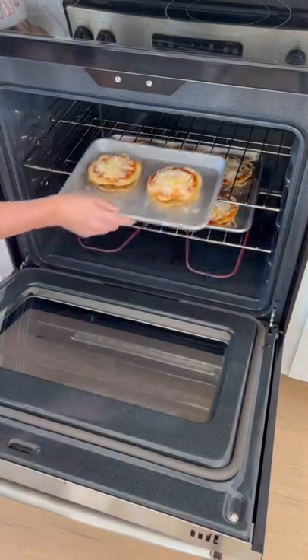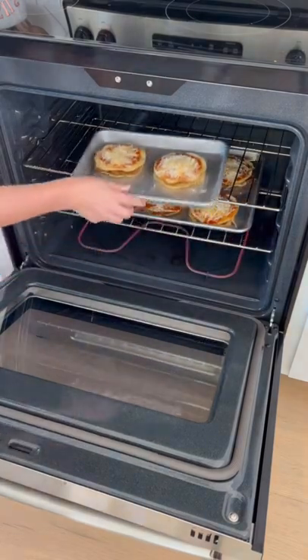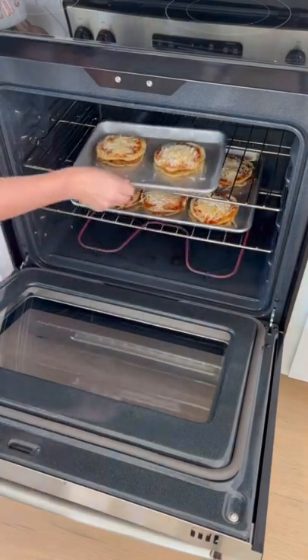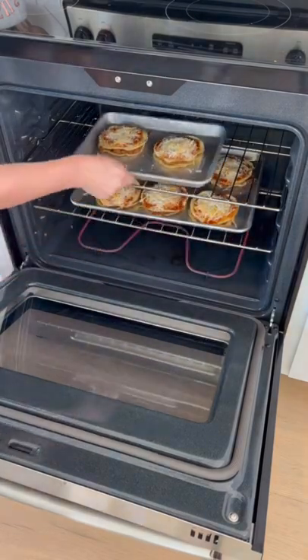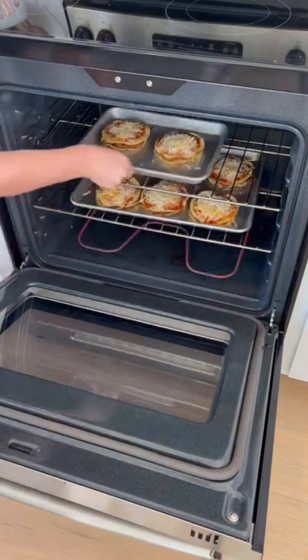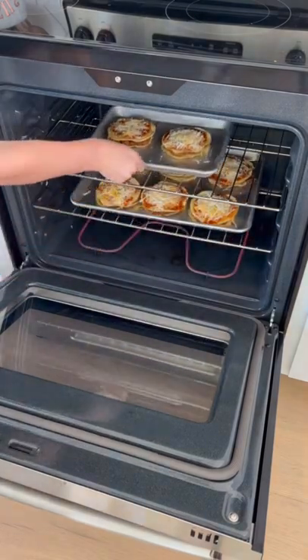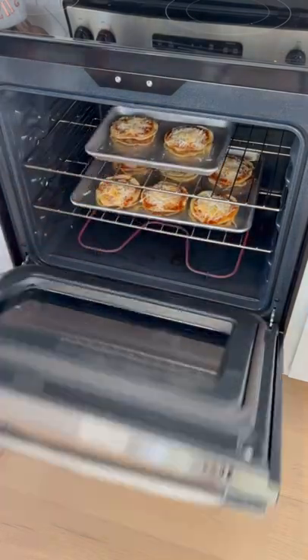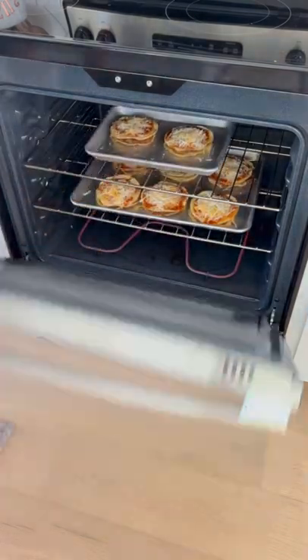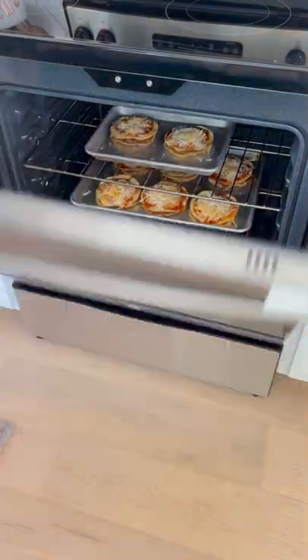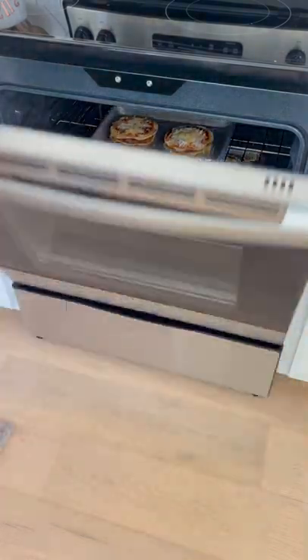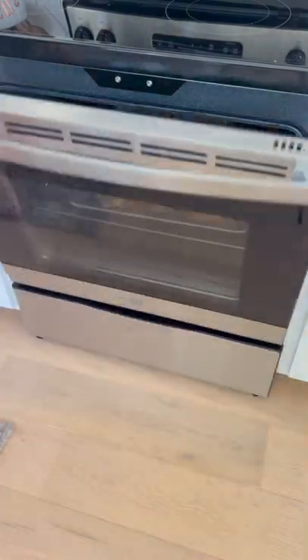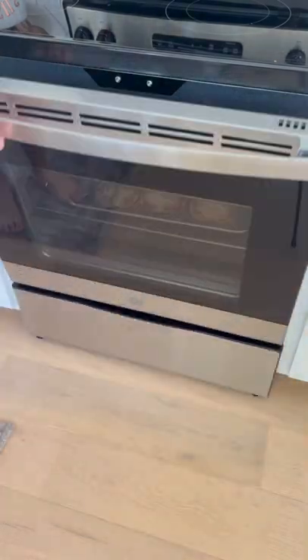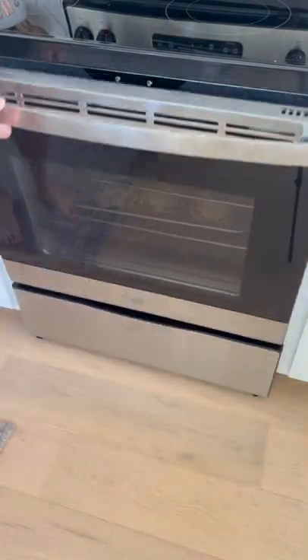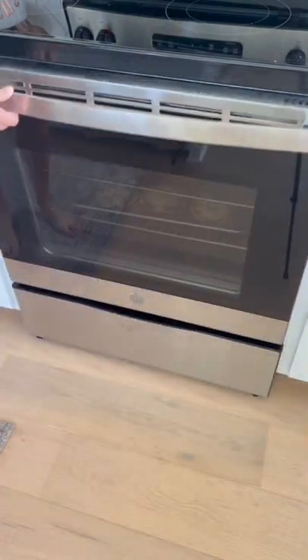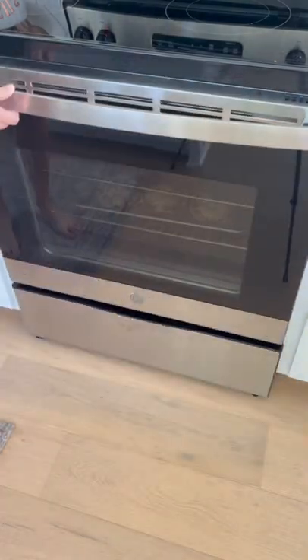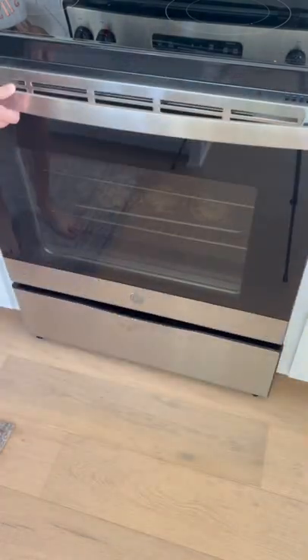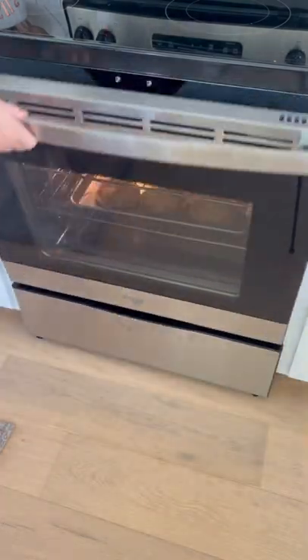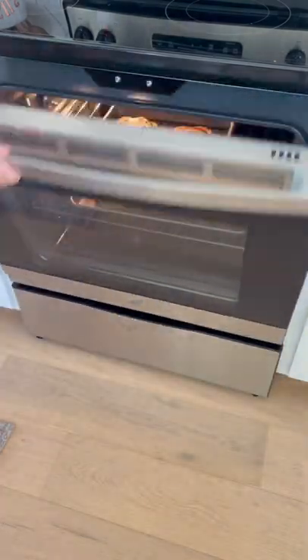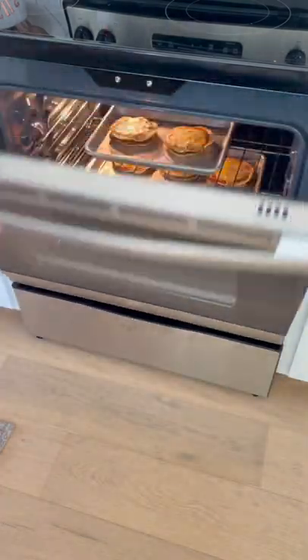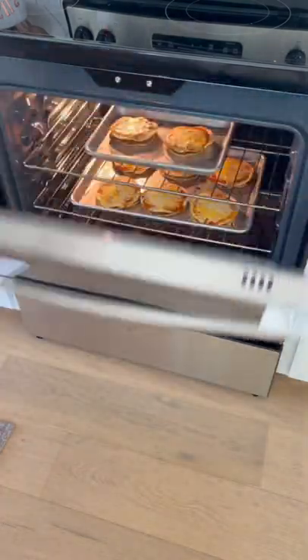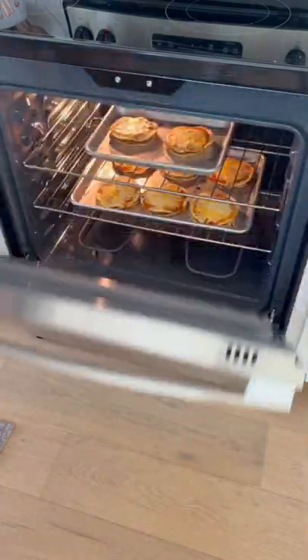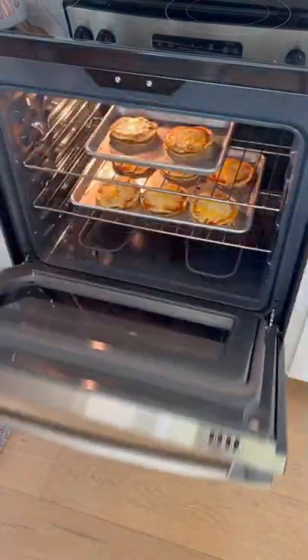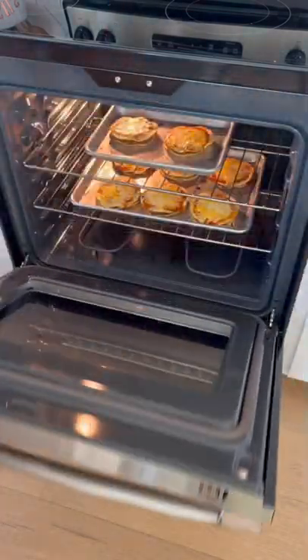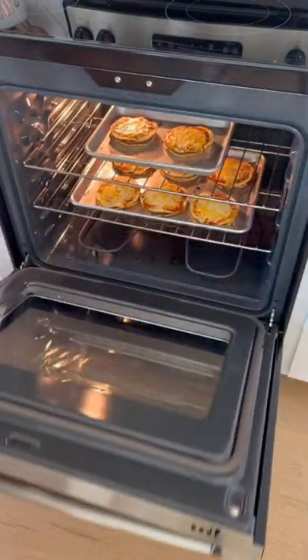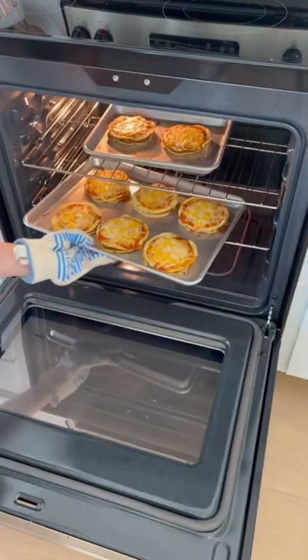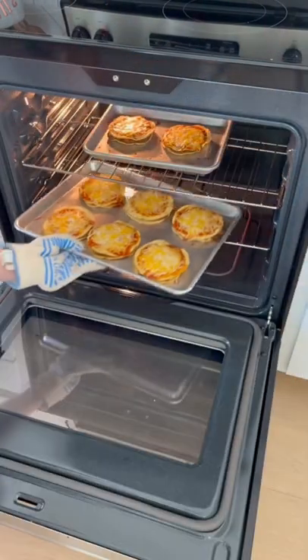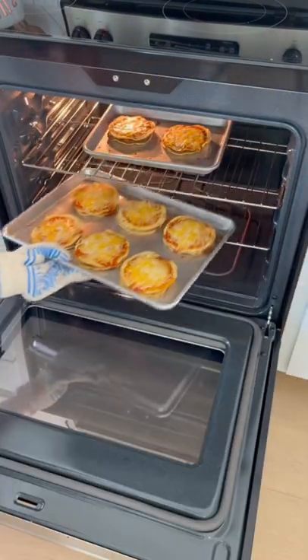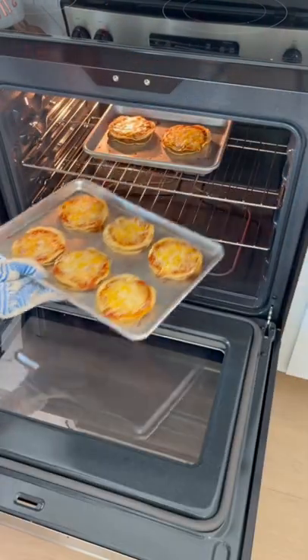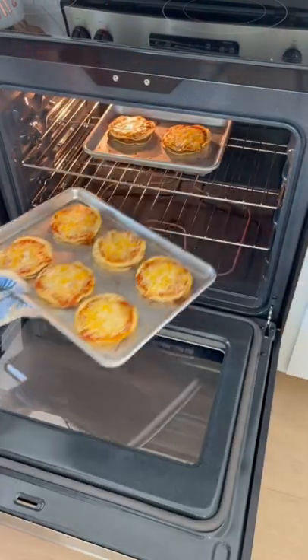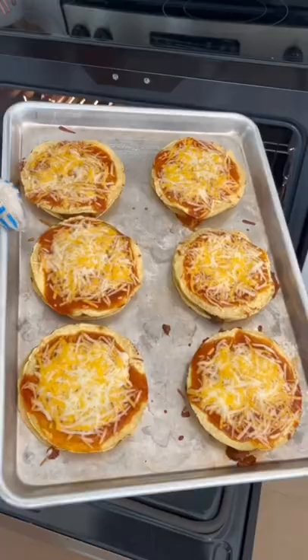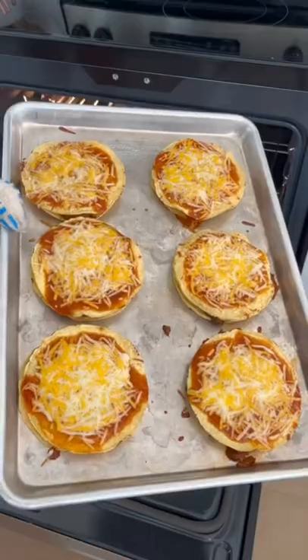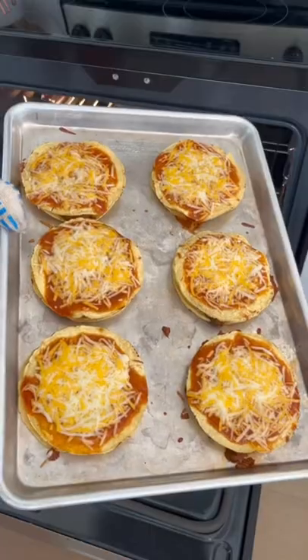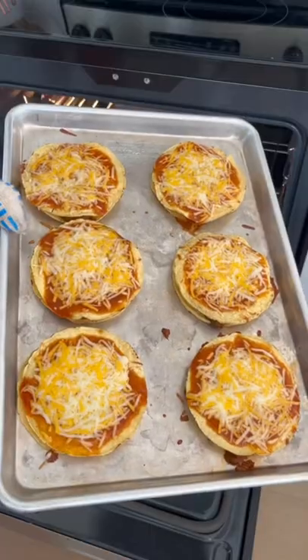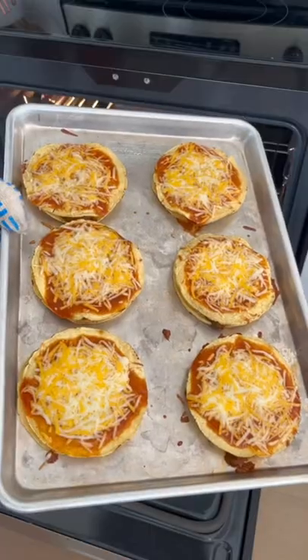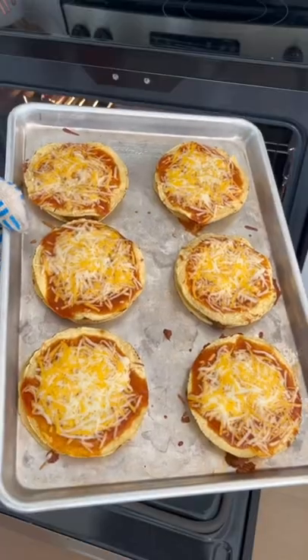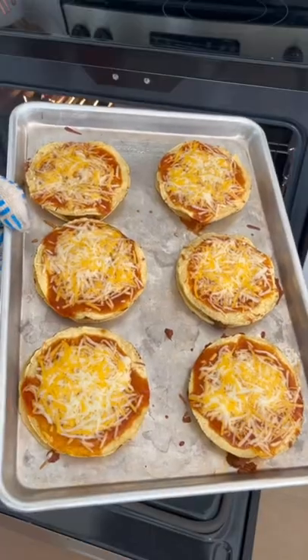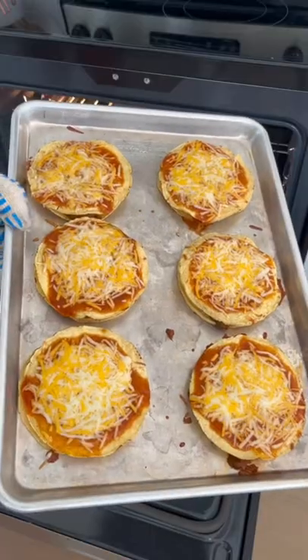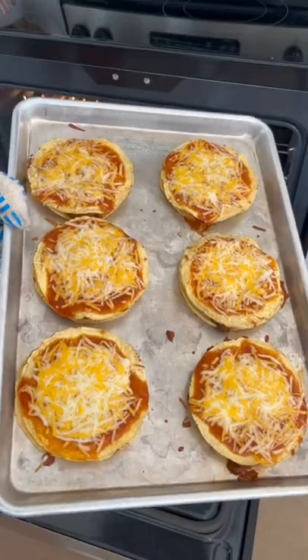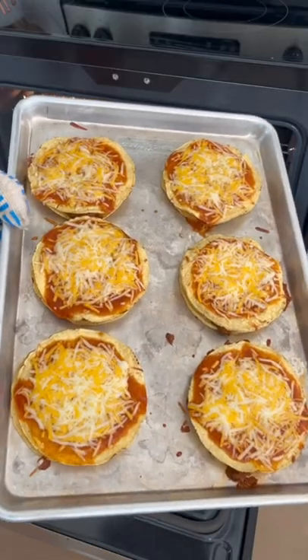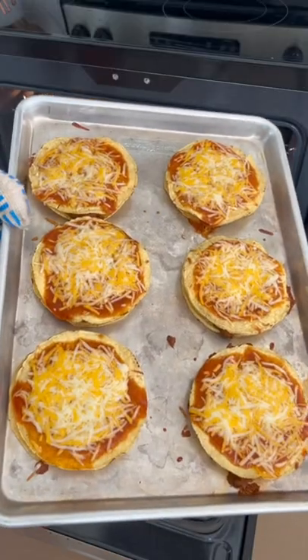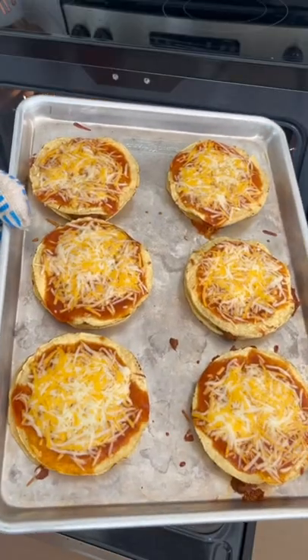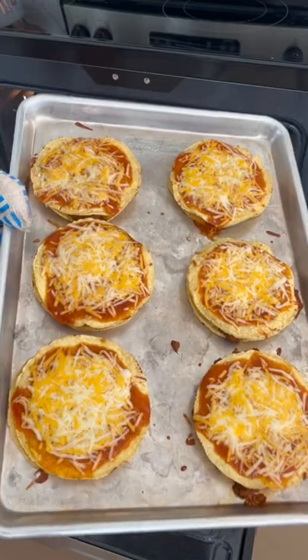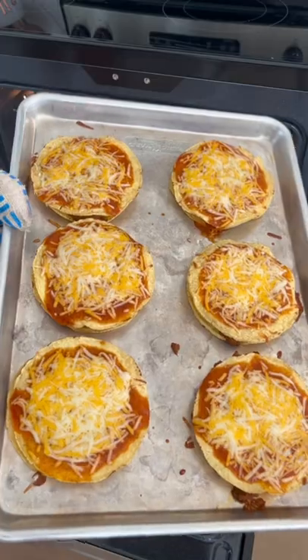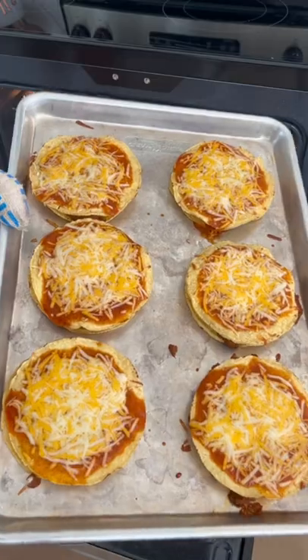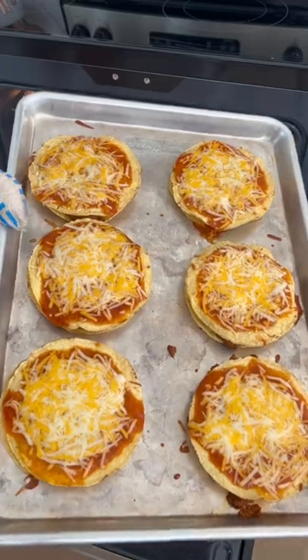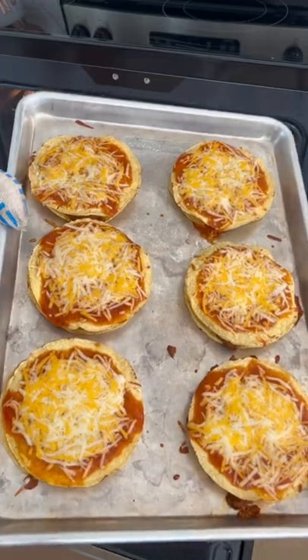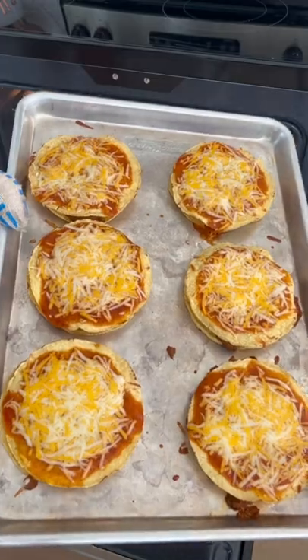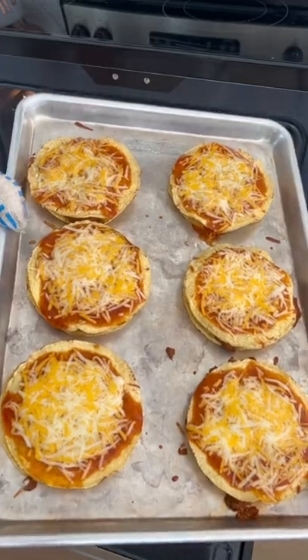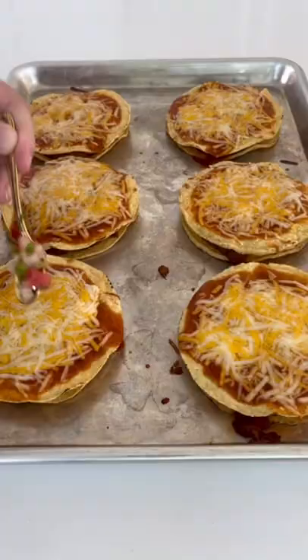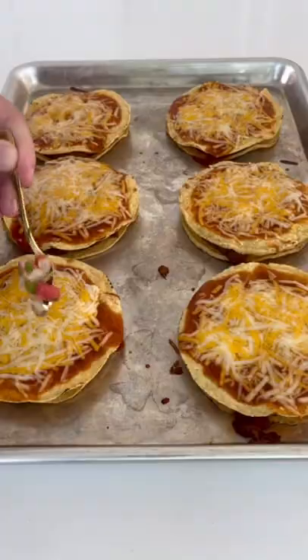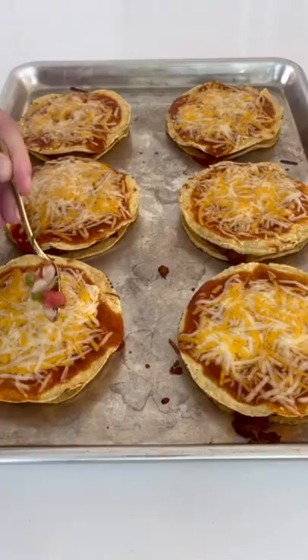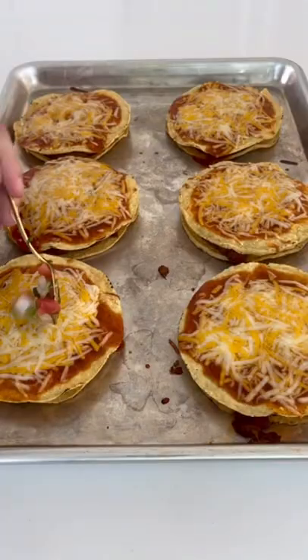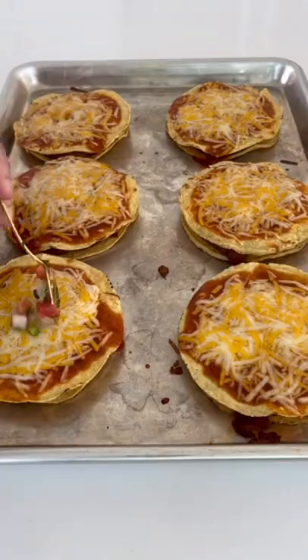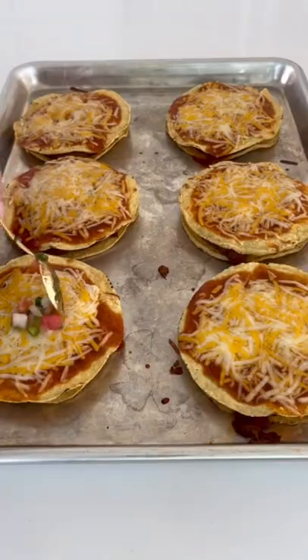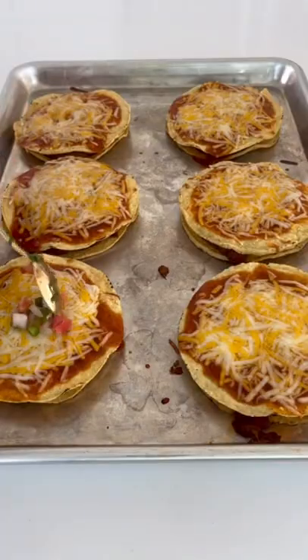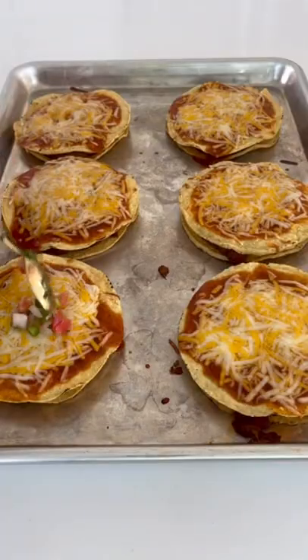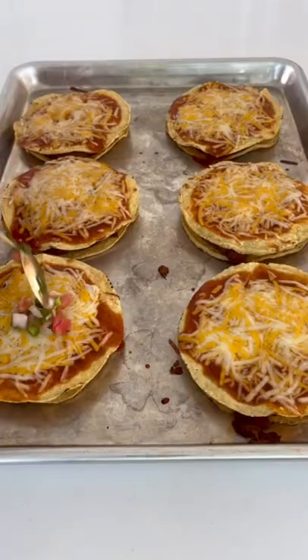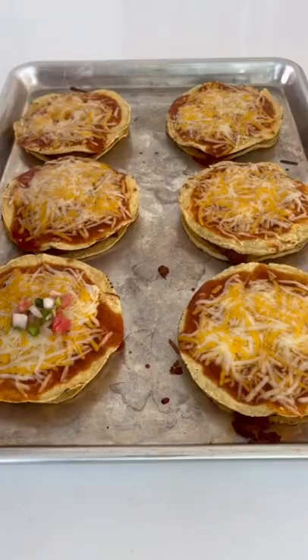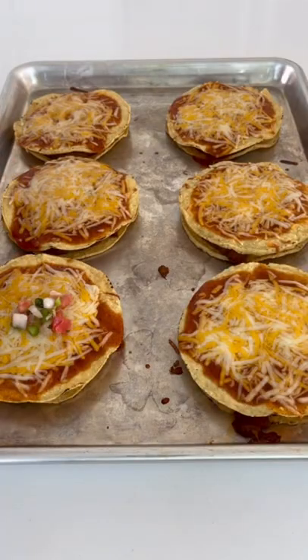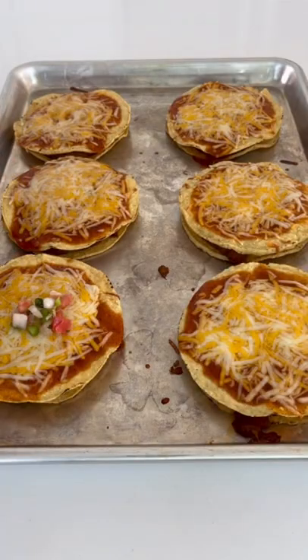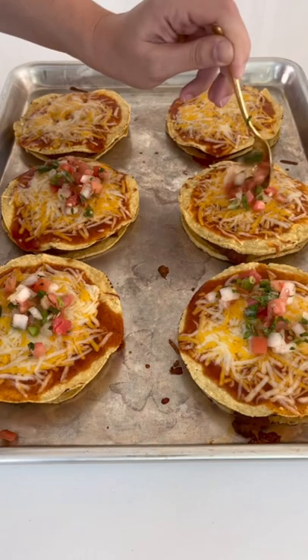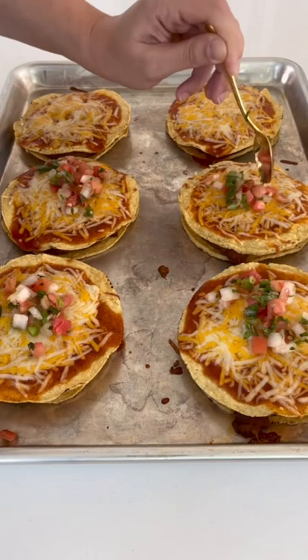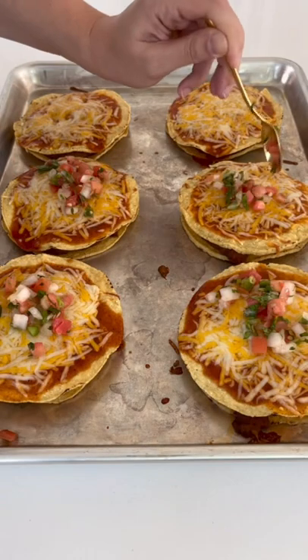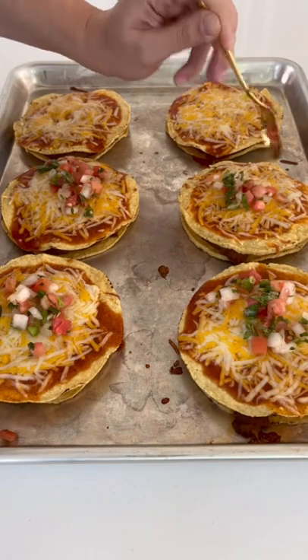I really like using the broiler to get them nice and golden brown and crispy, but it's not really true to Taco Bell's Mexican pizza.